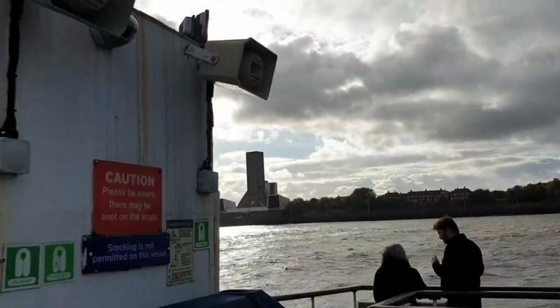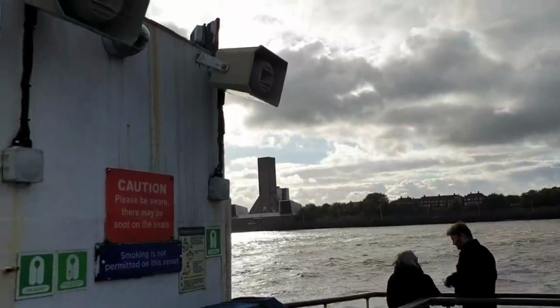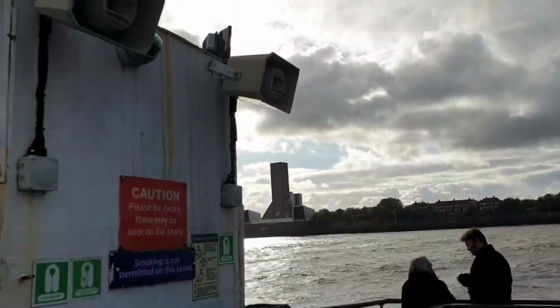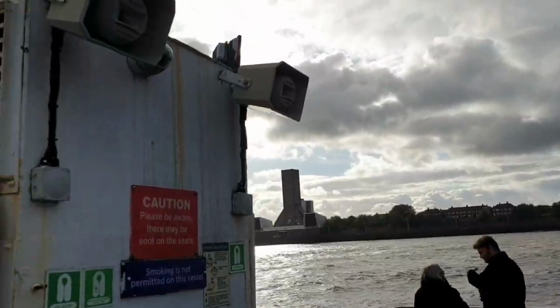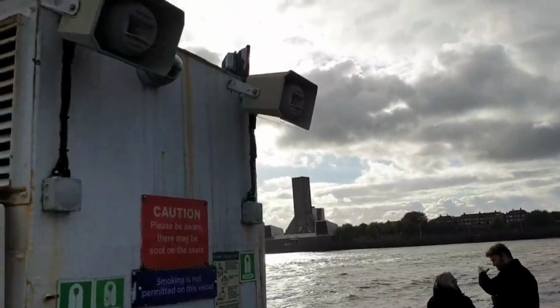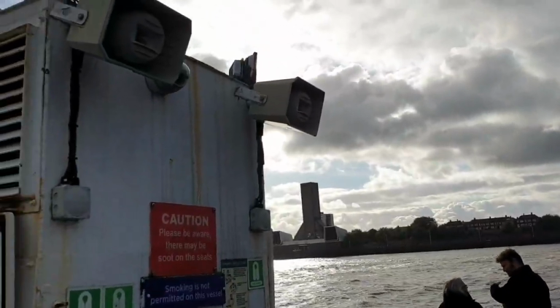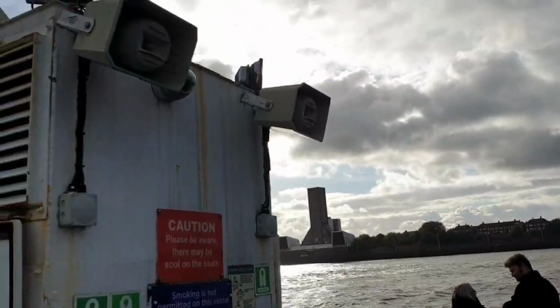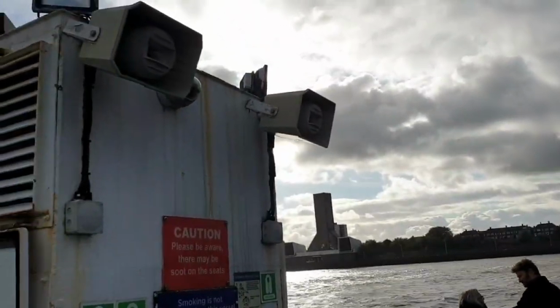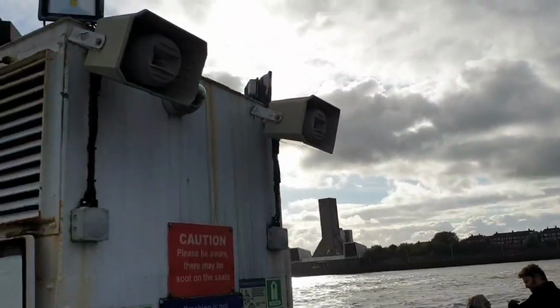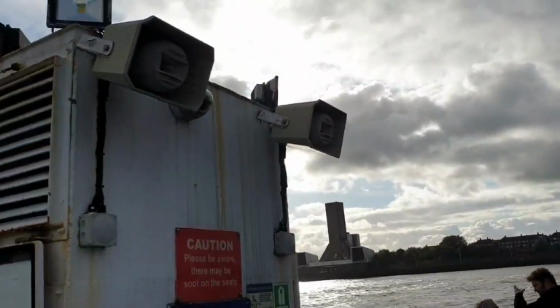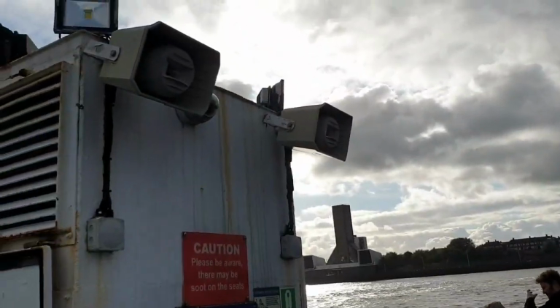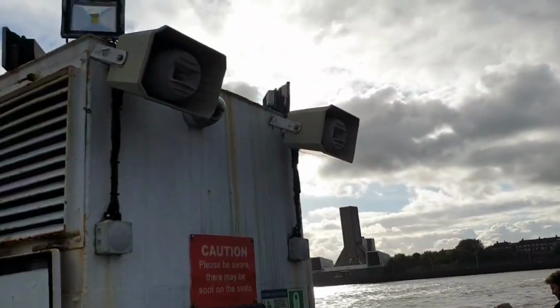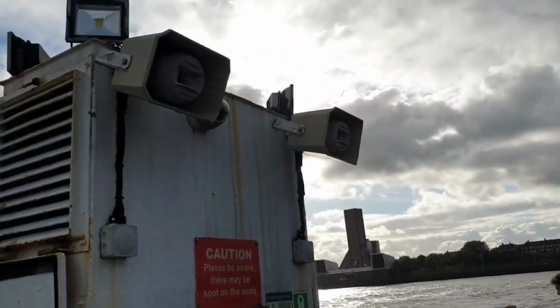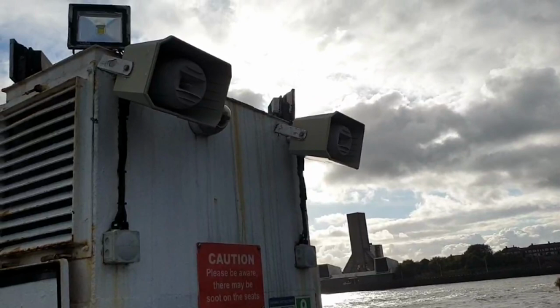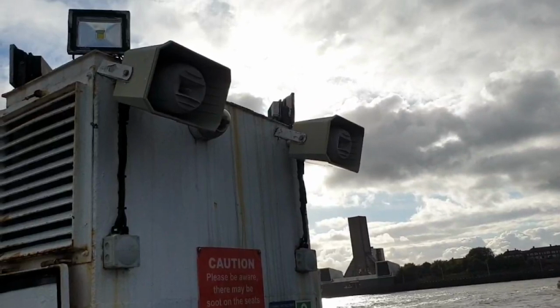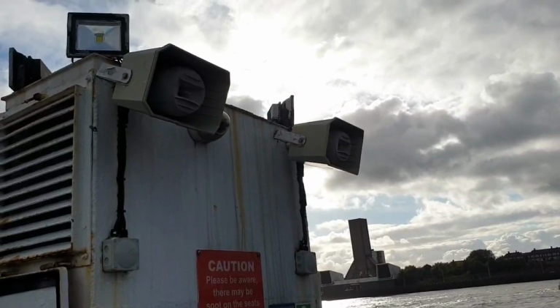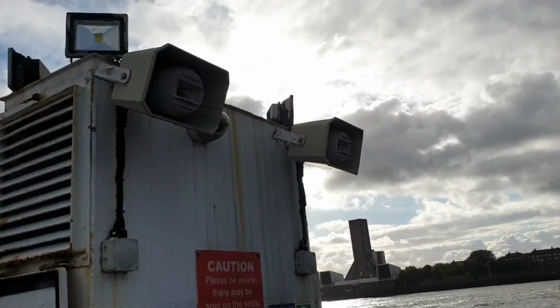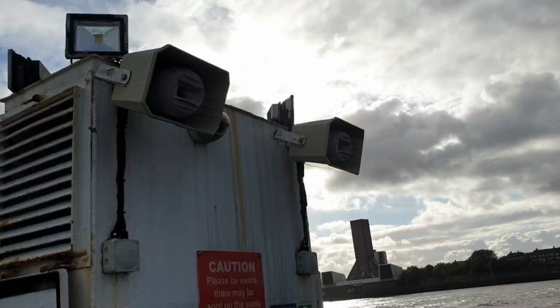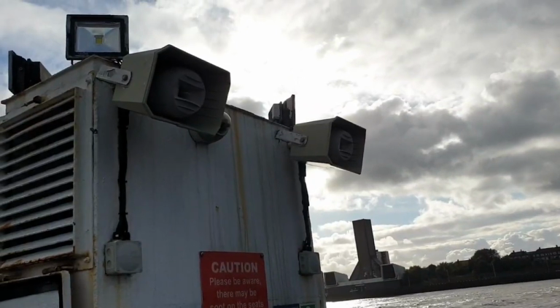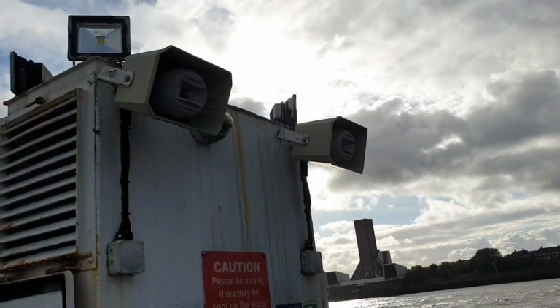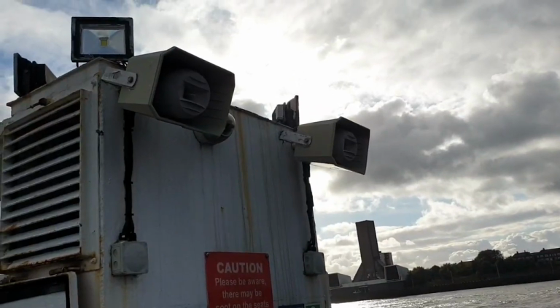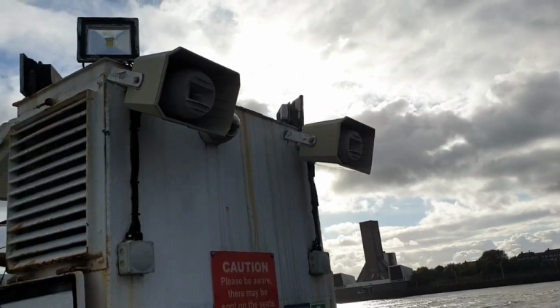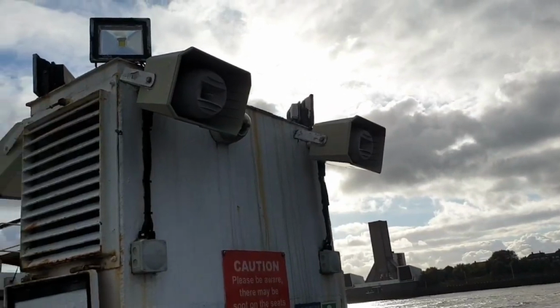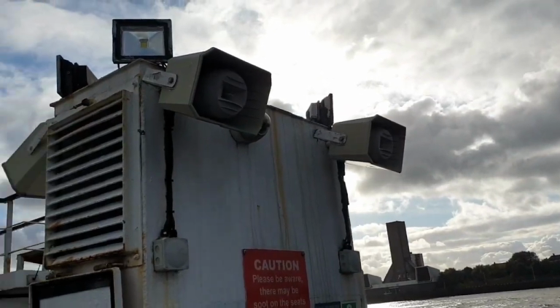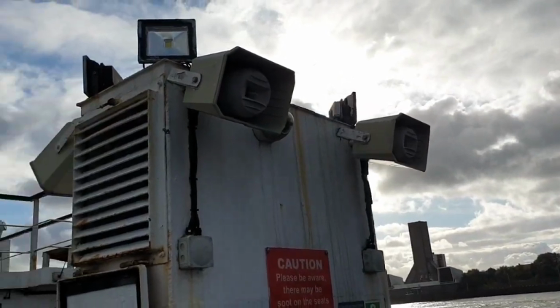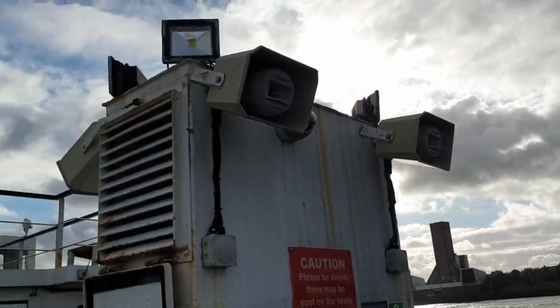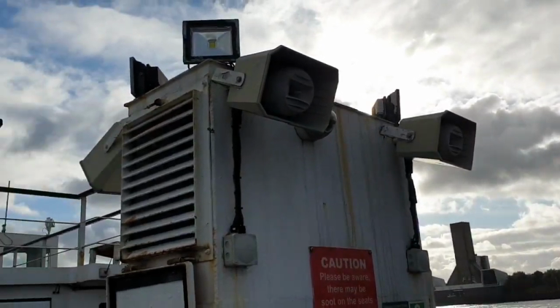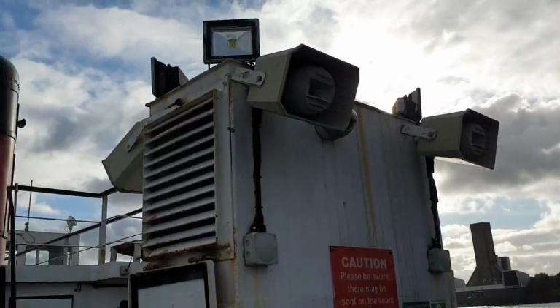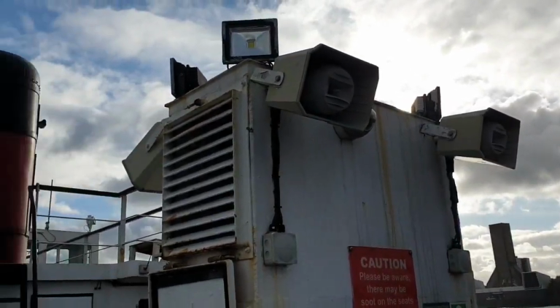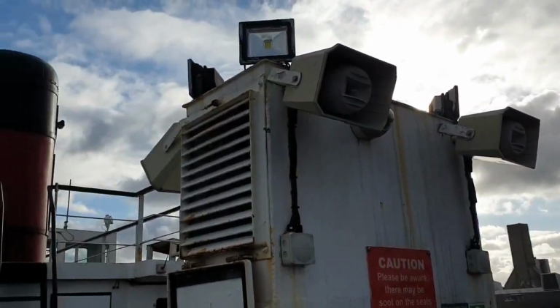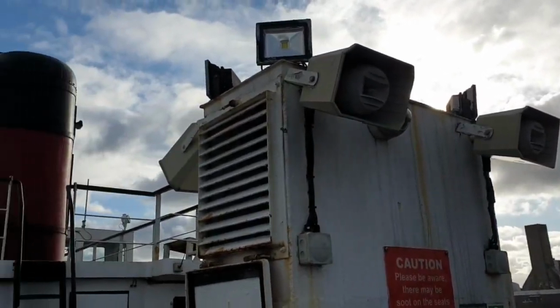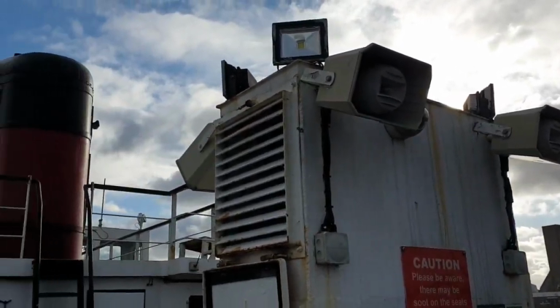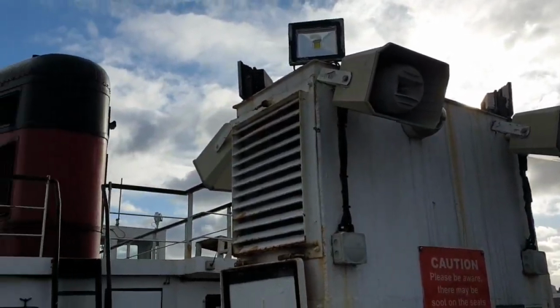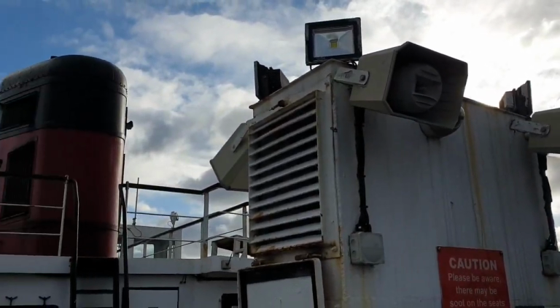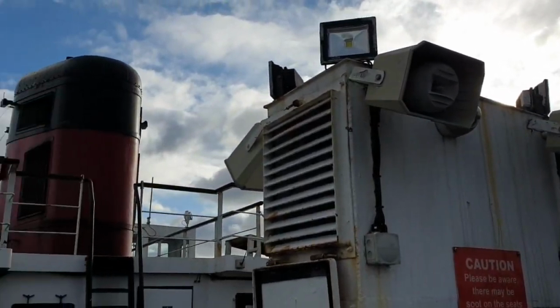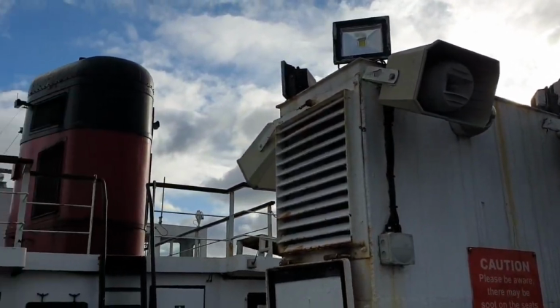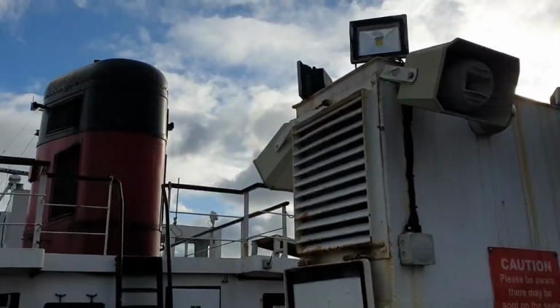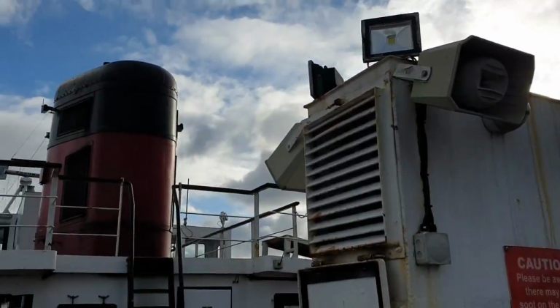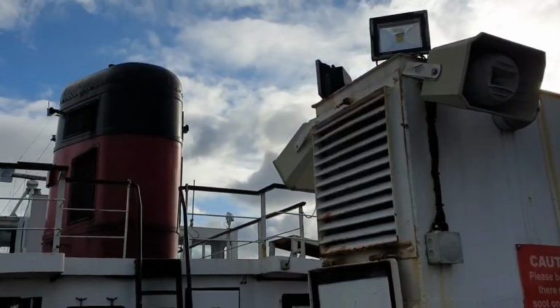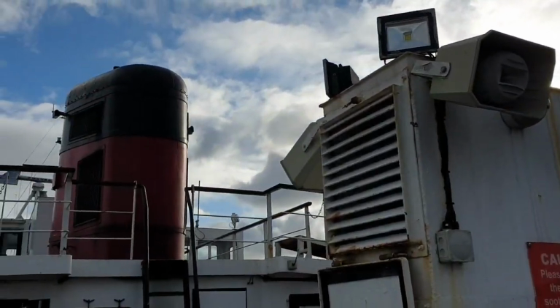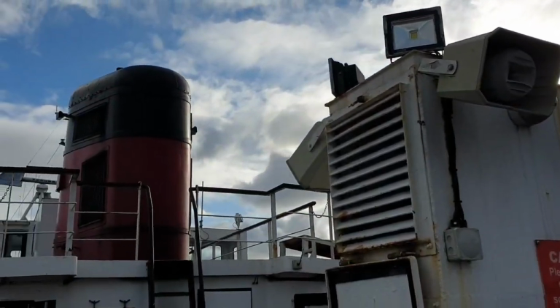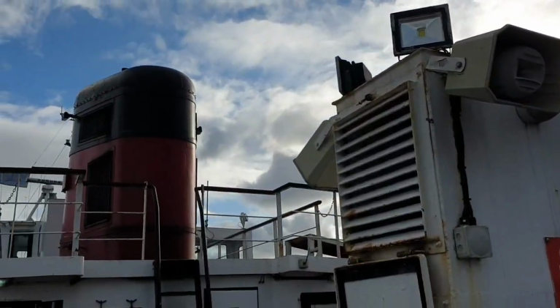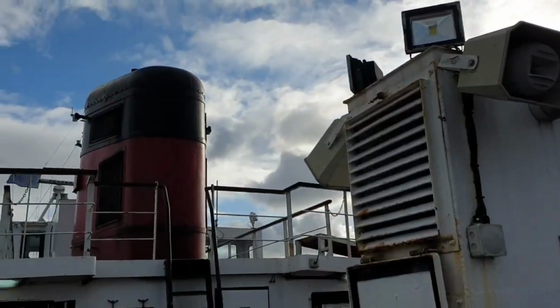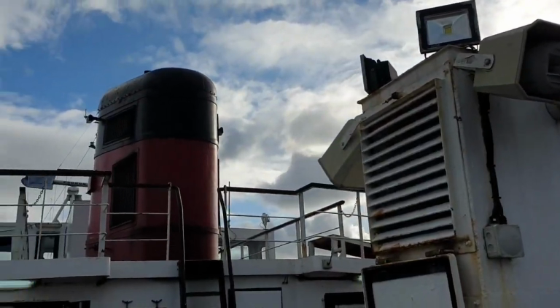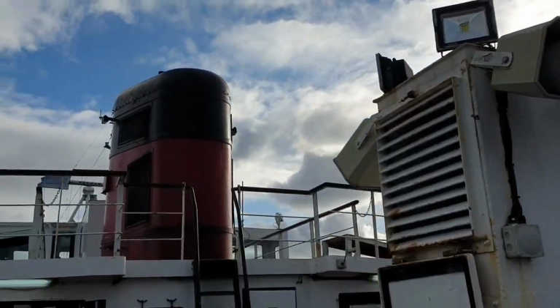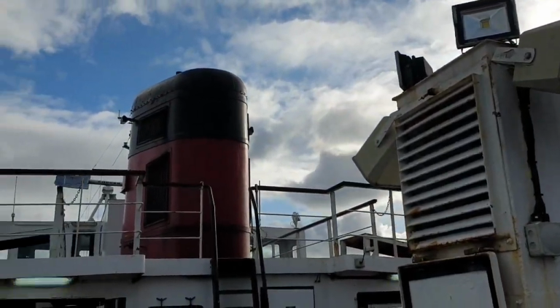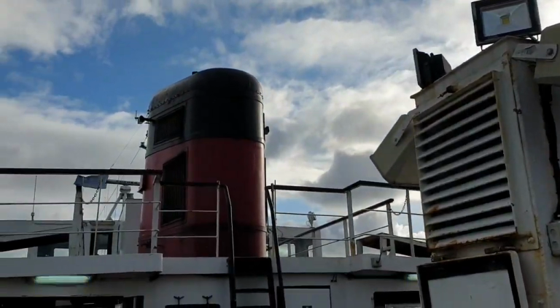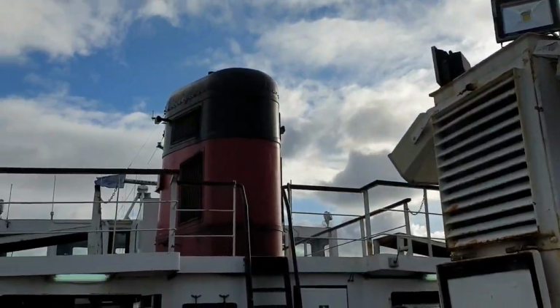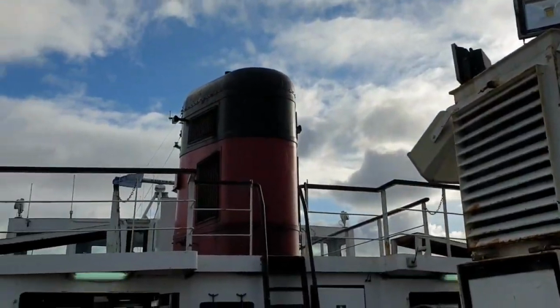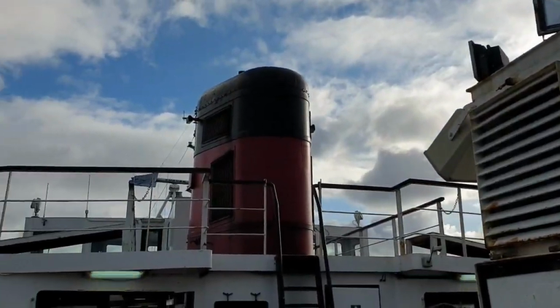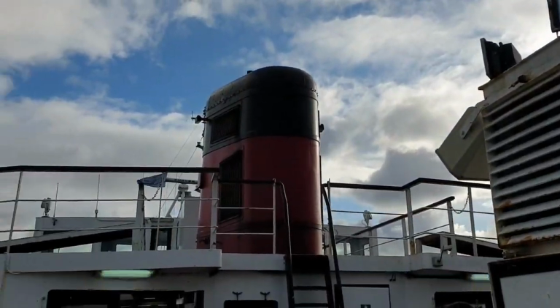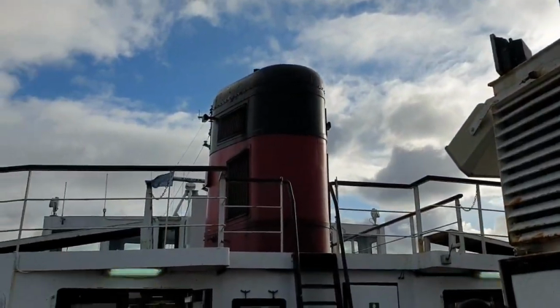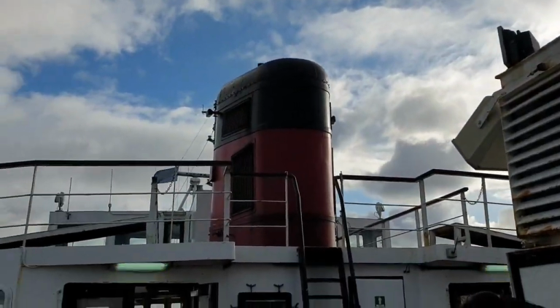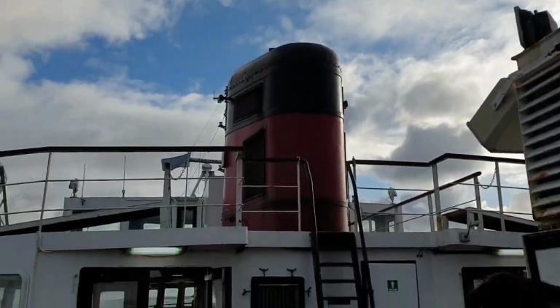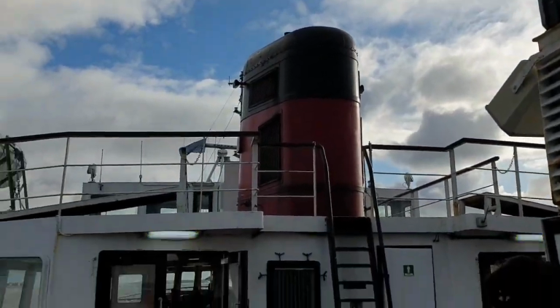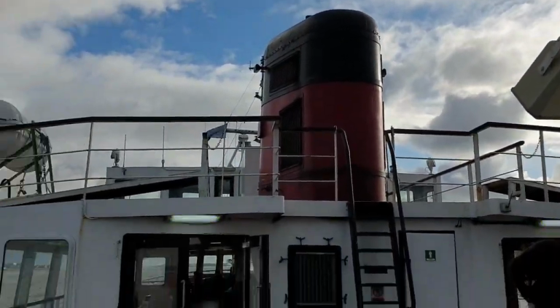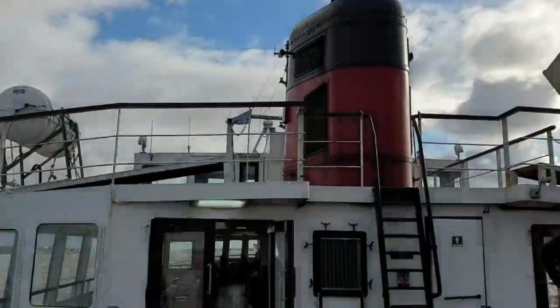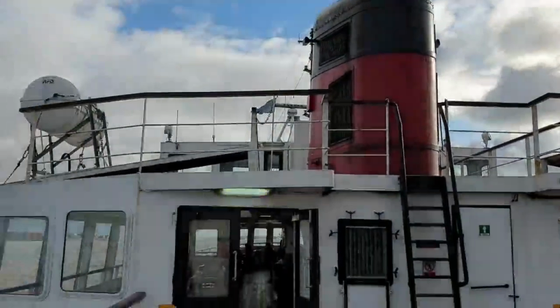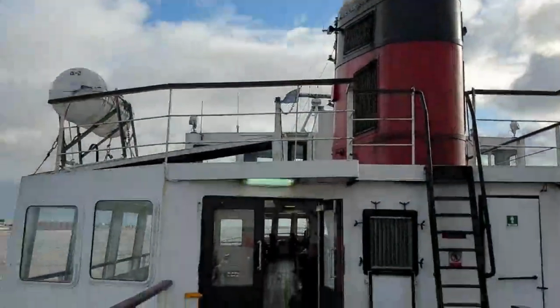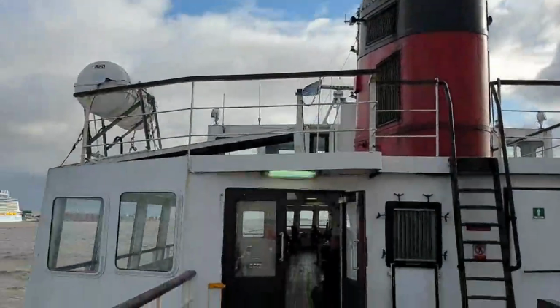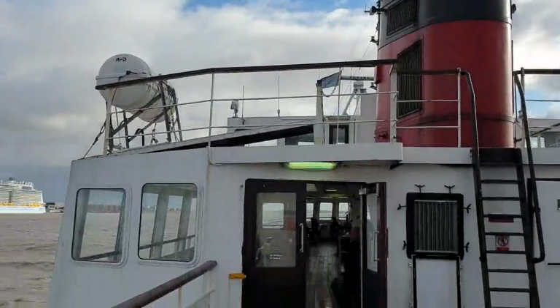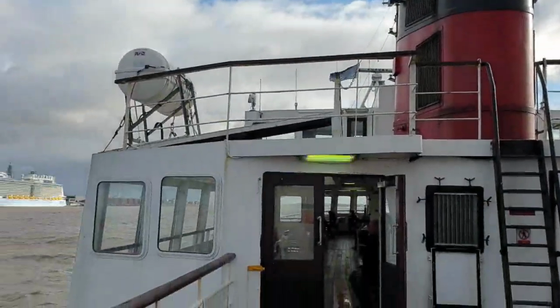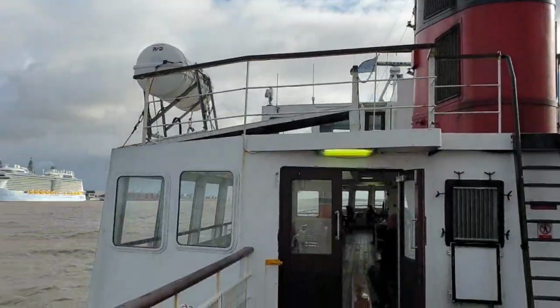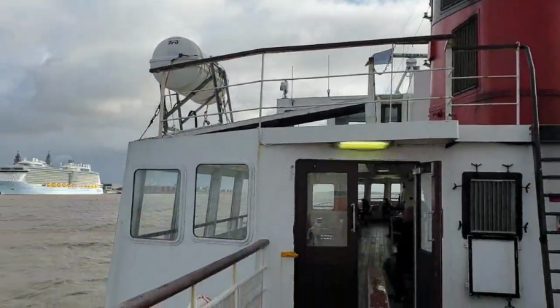The tall square tower, looking something like a giant stereo, is the Kingsway Road Terminal Ventilation Tower.